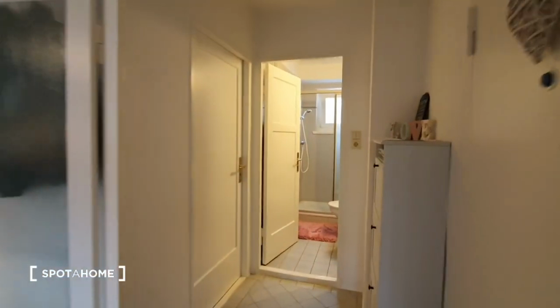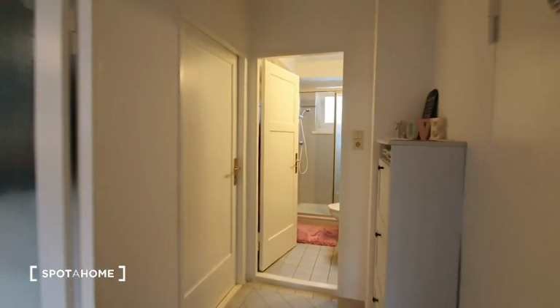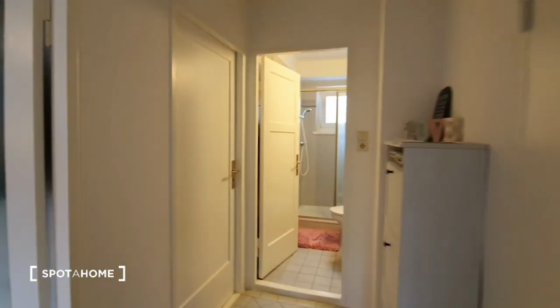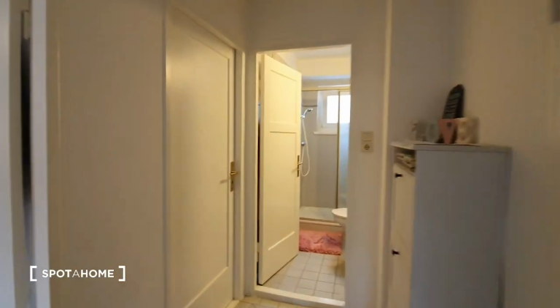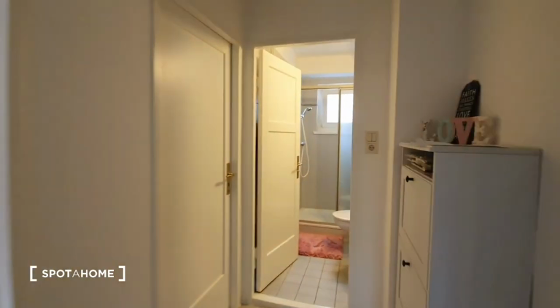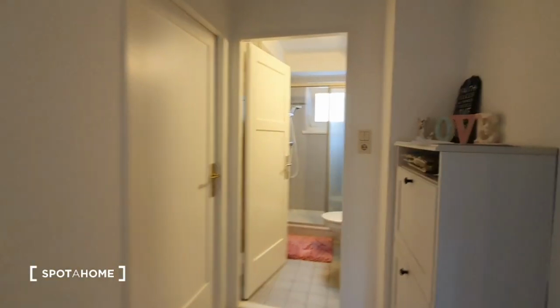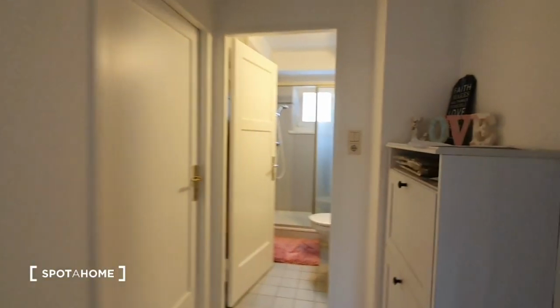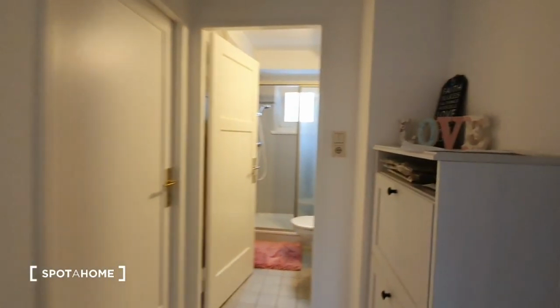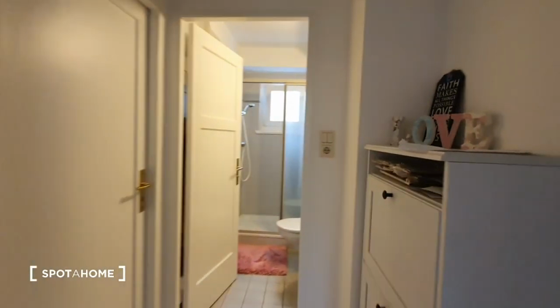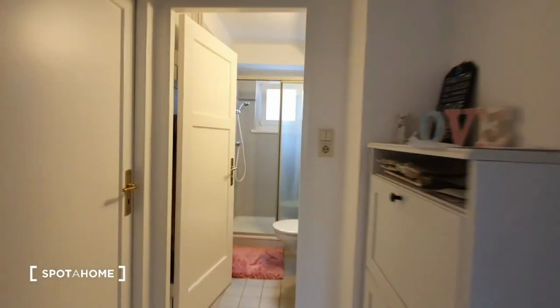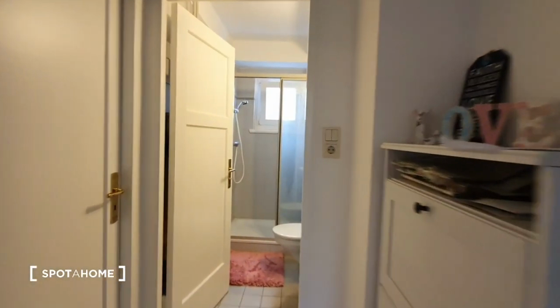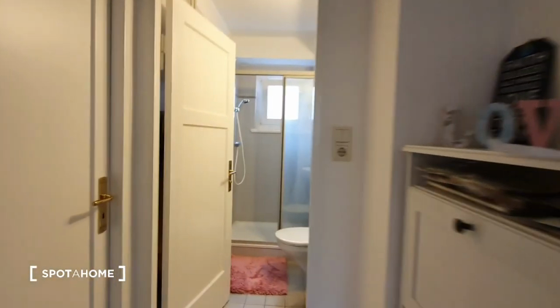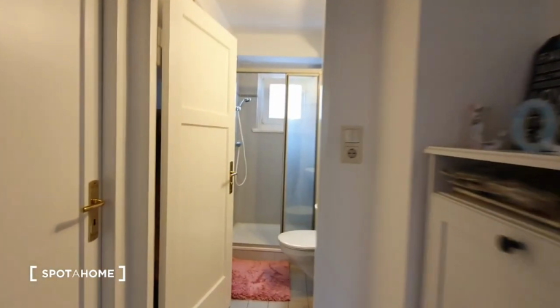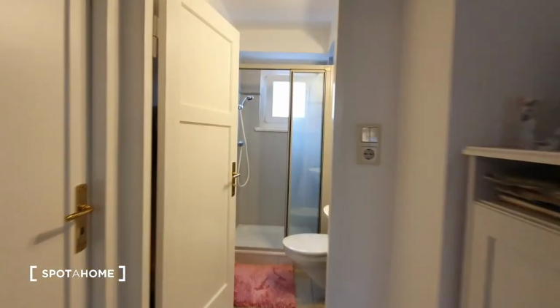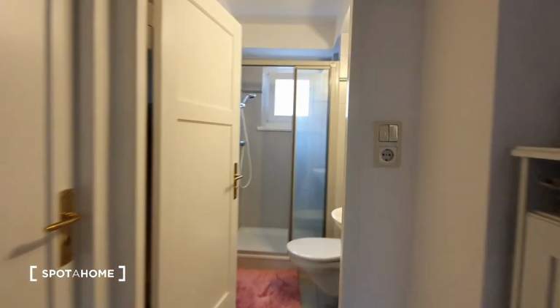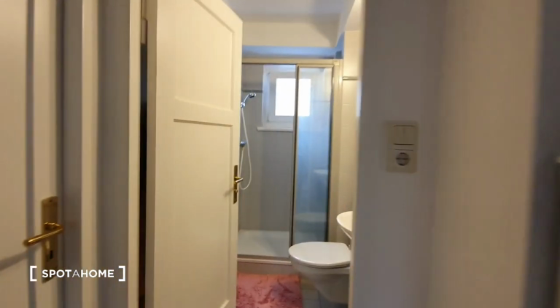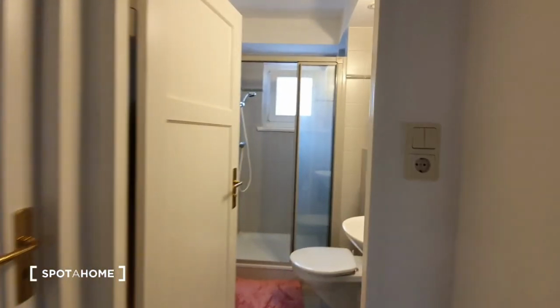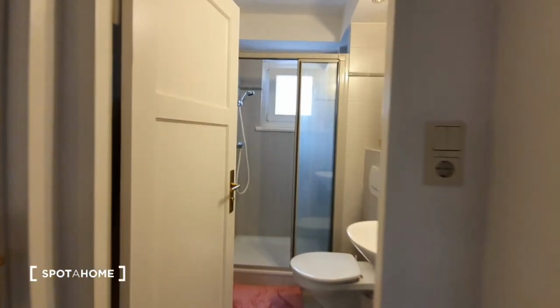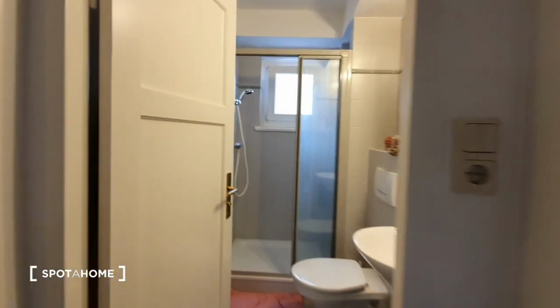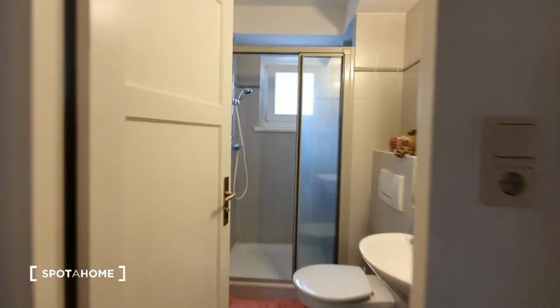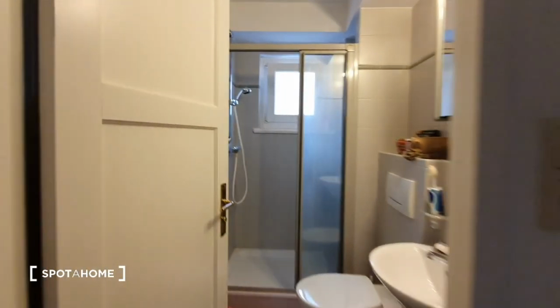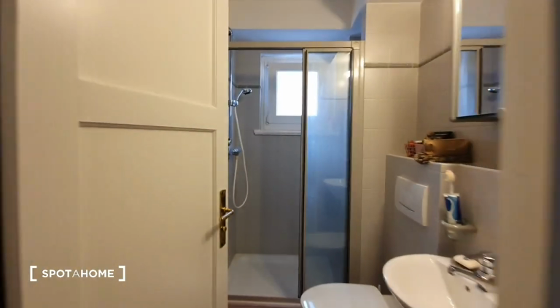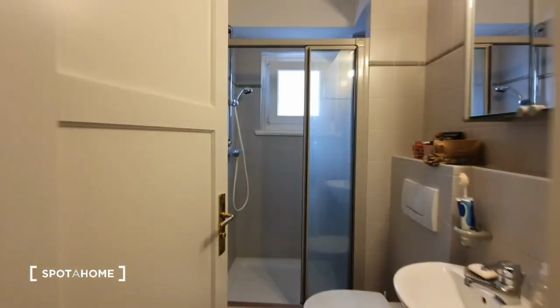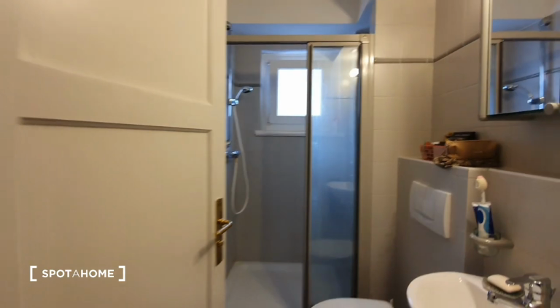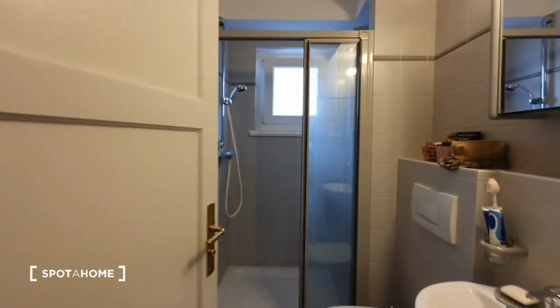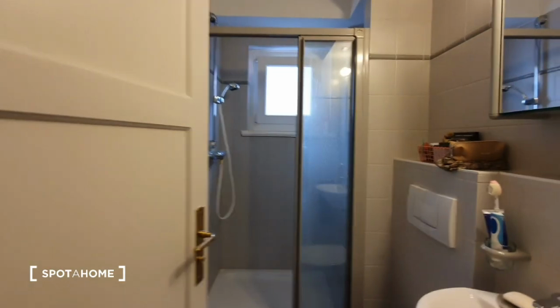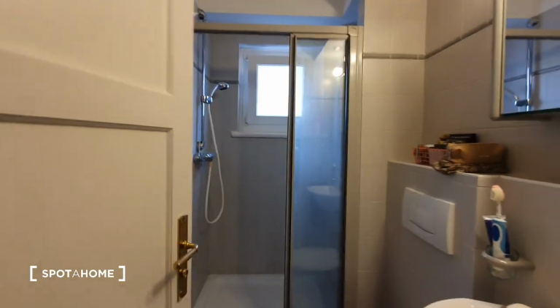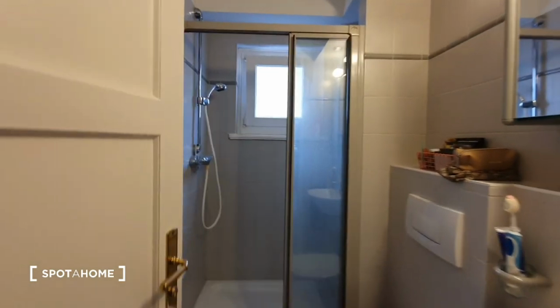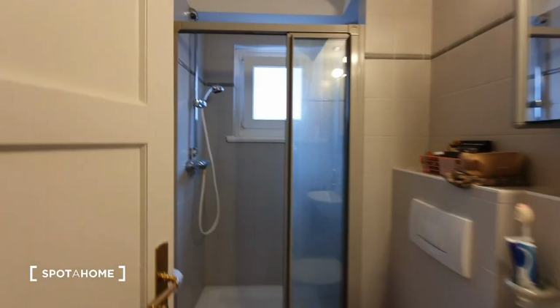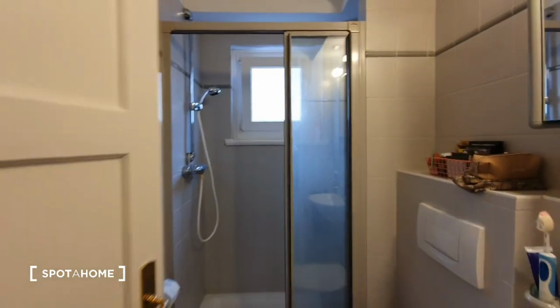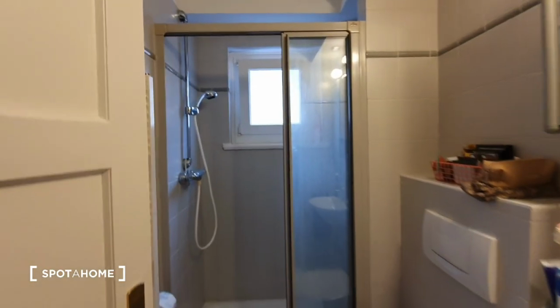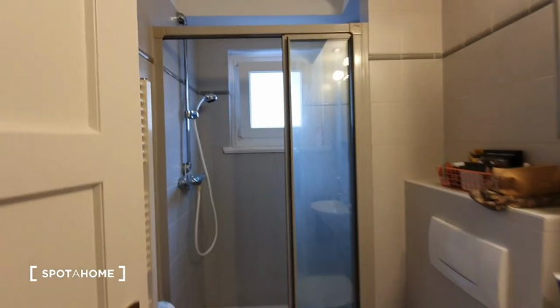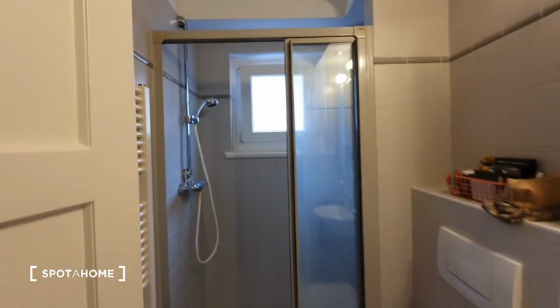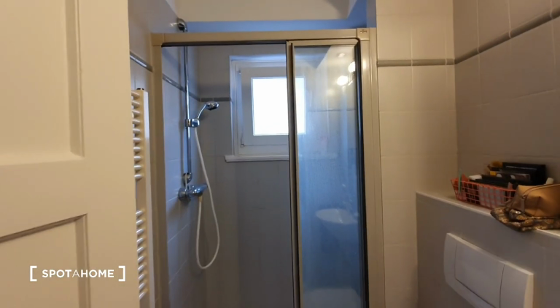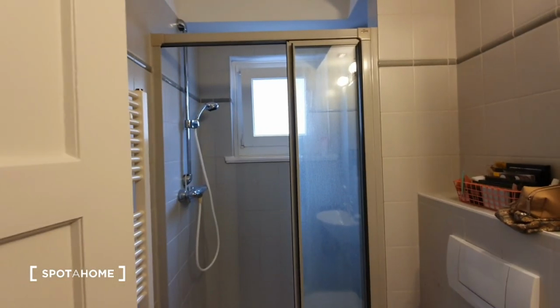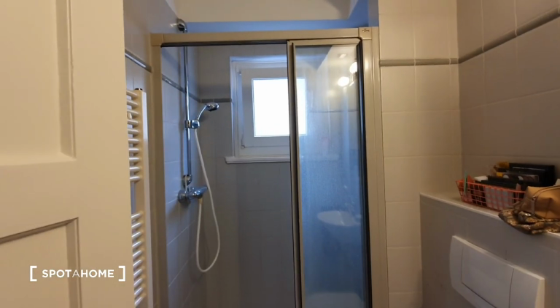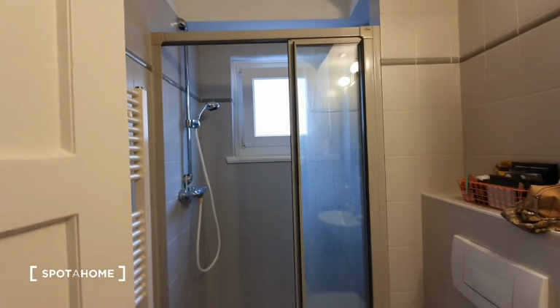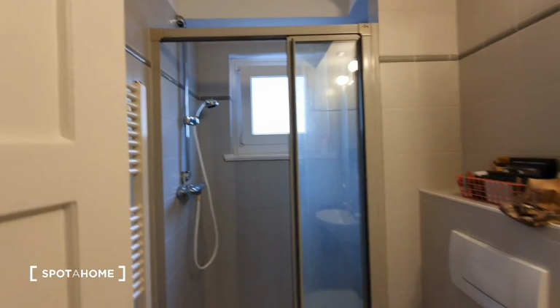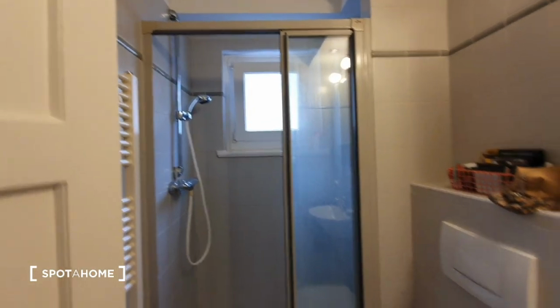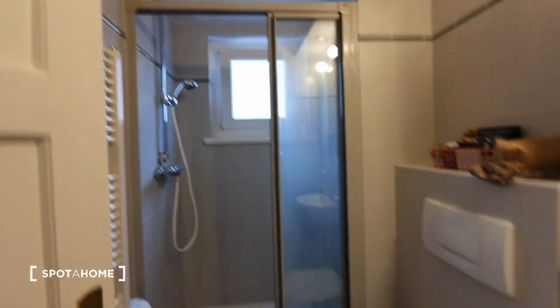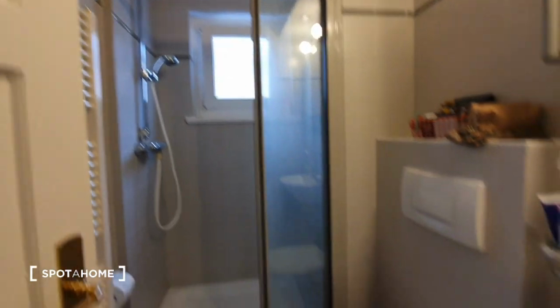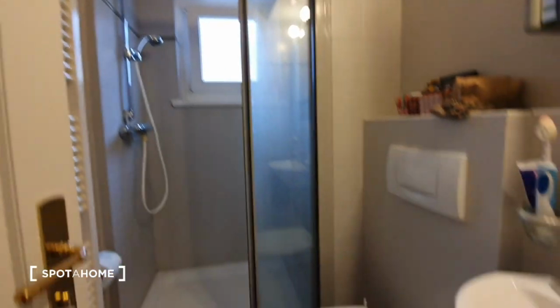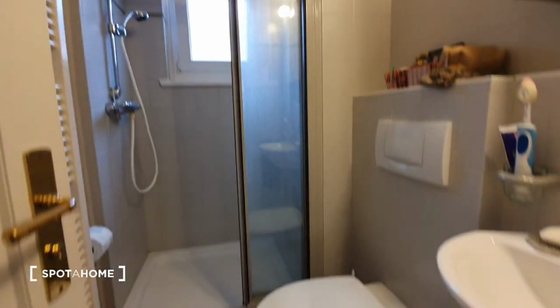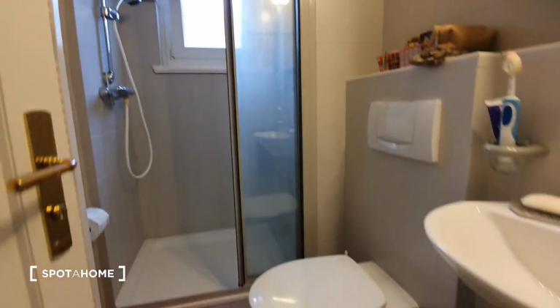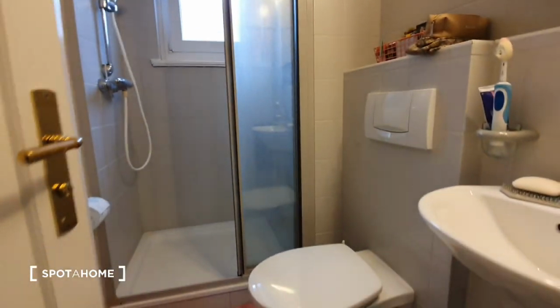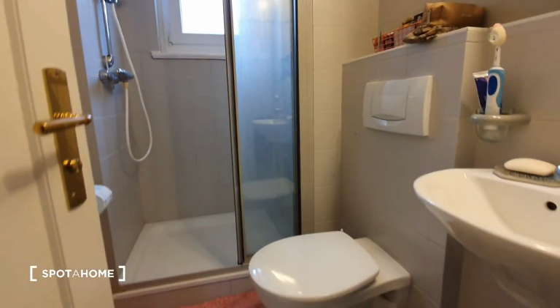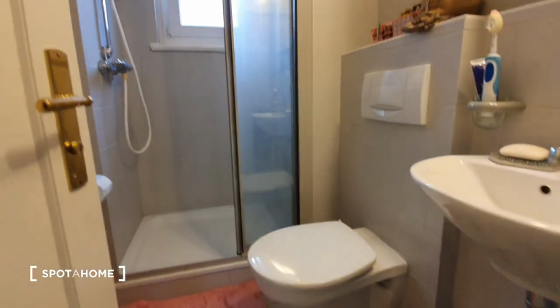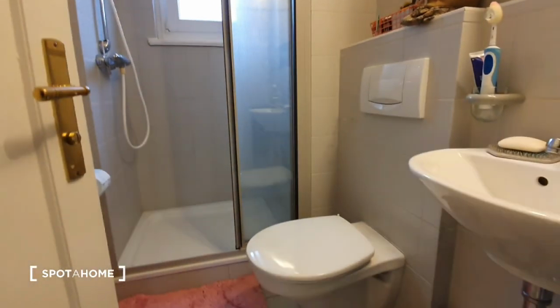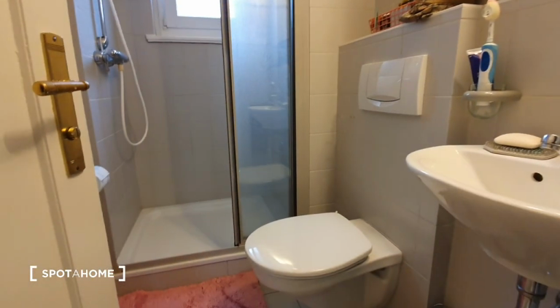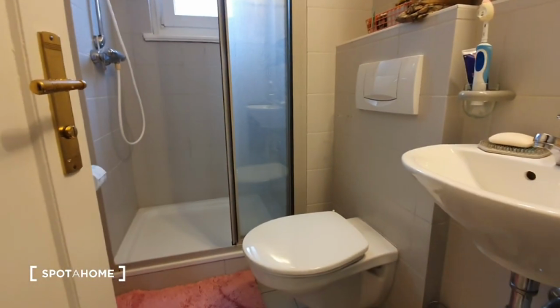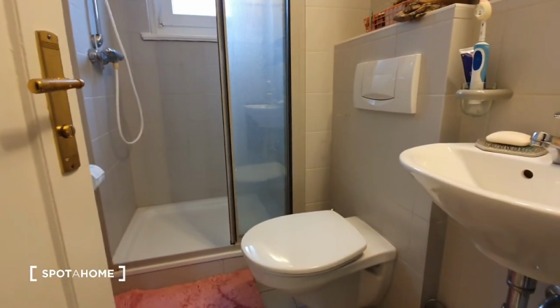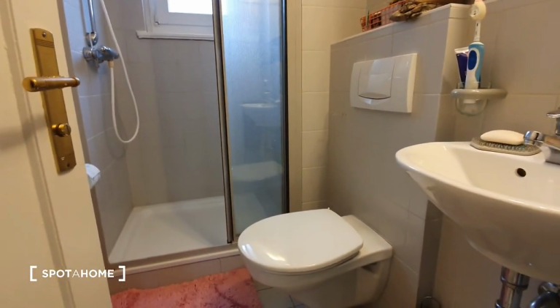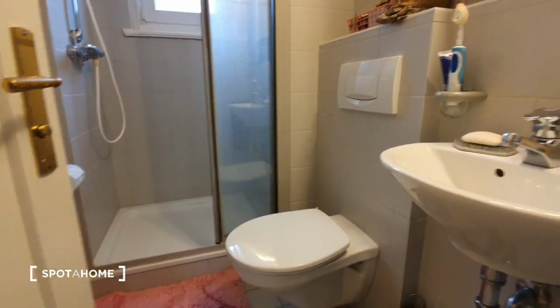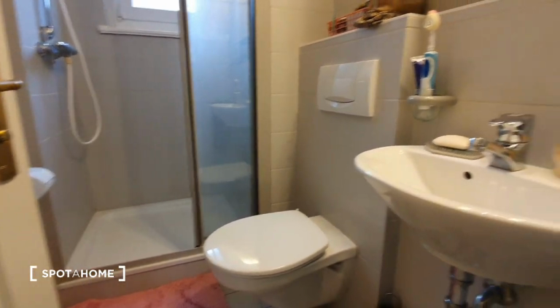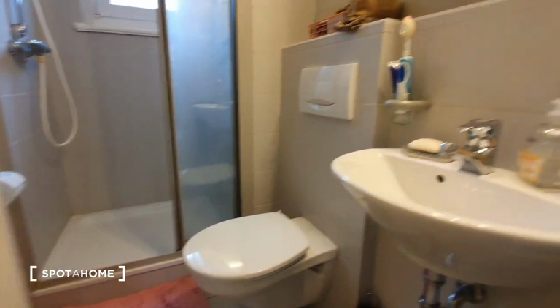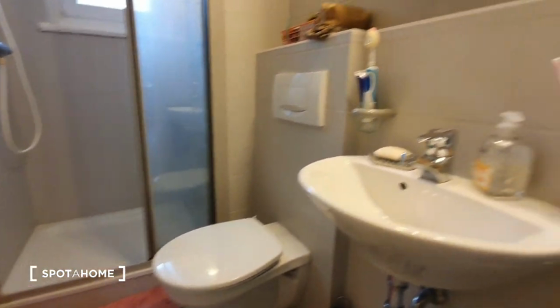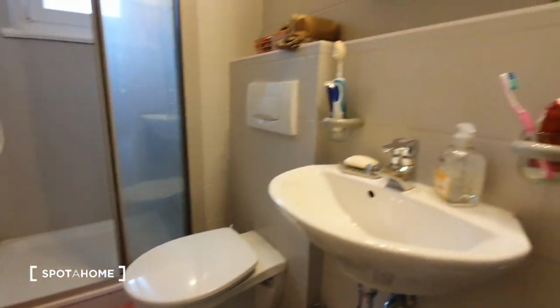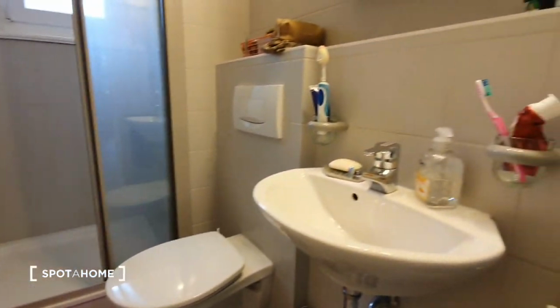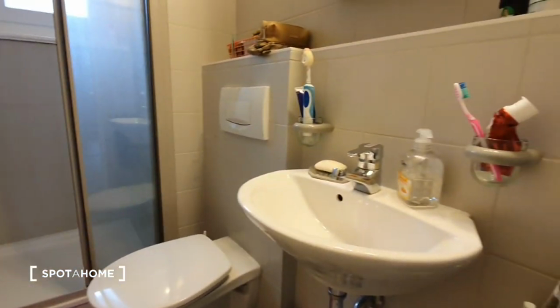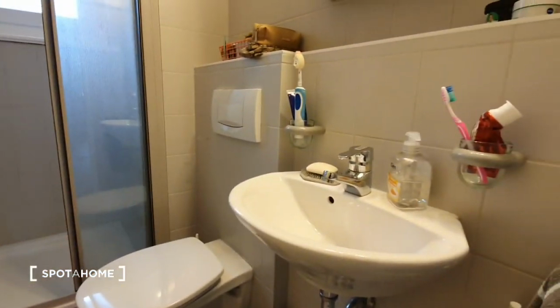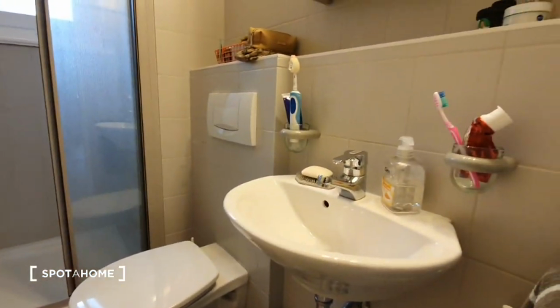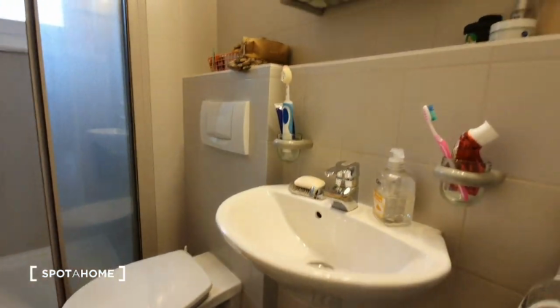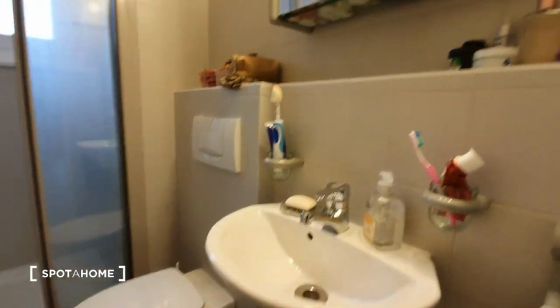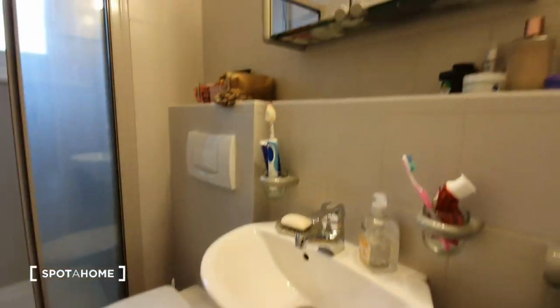Now let me show you the bathroom. You have the shower and the sink.